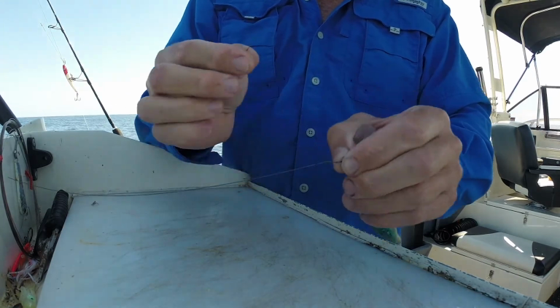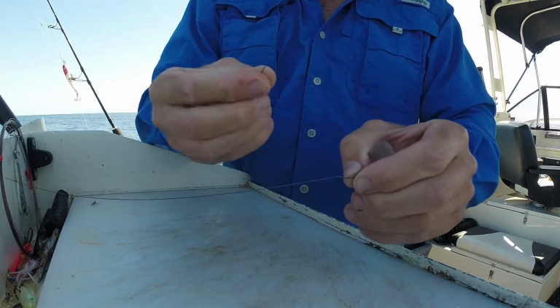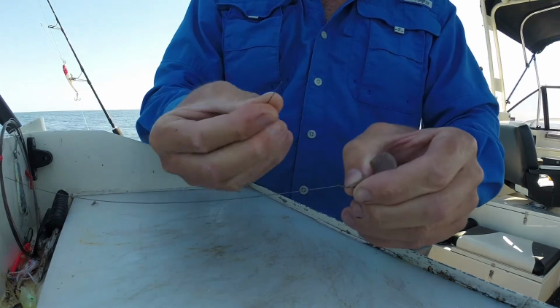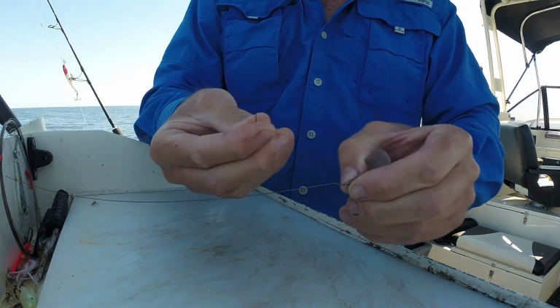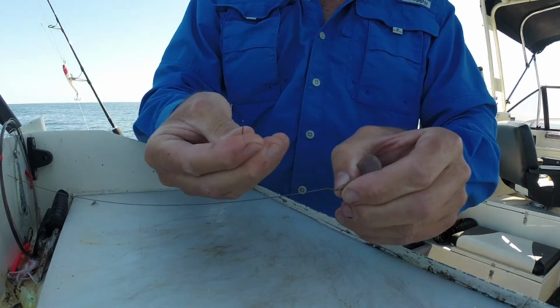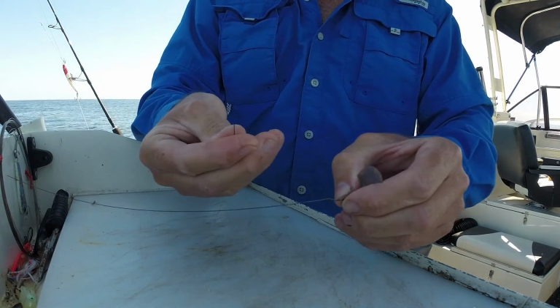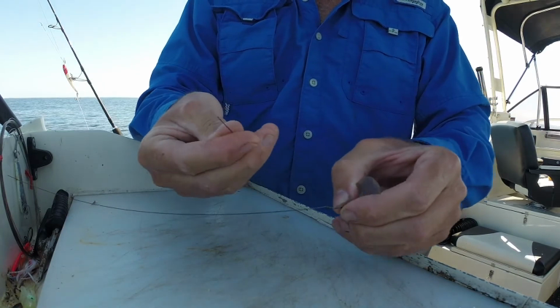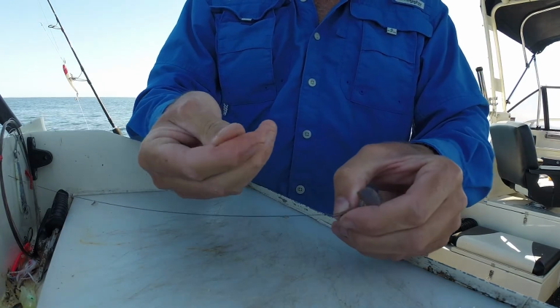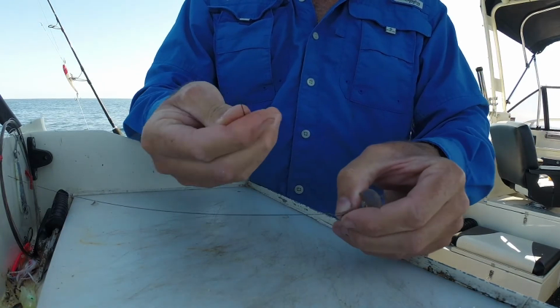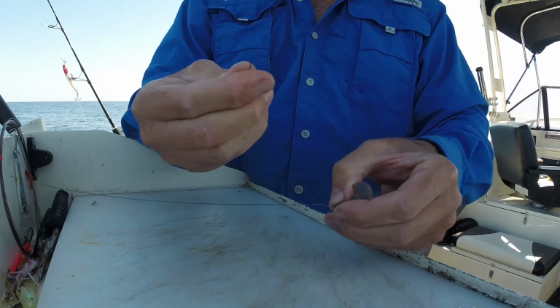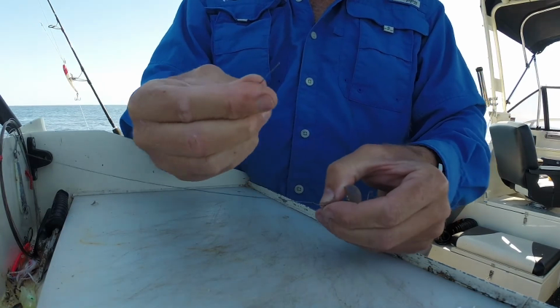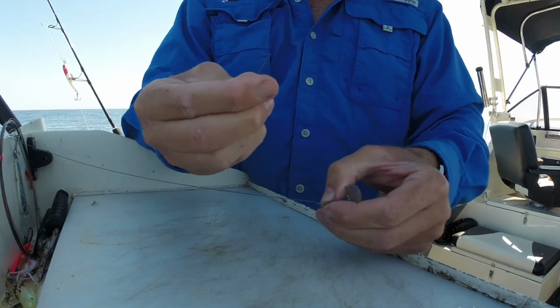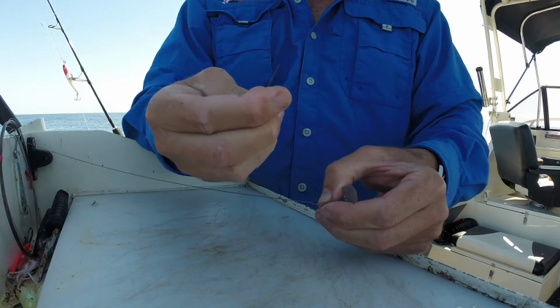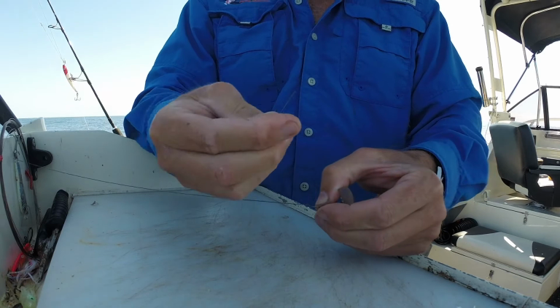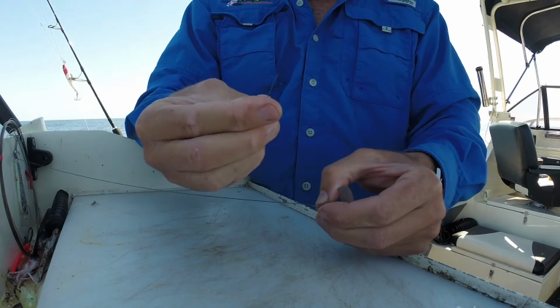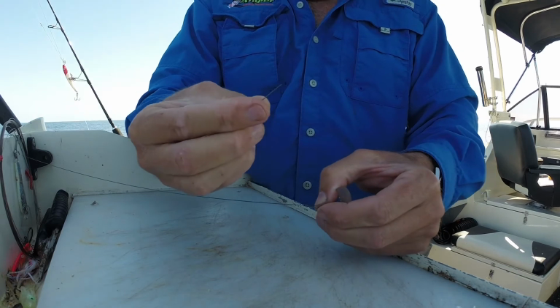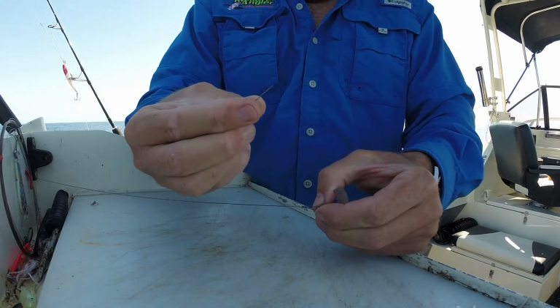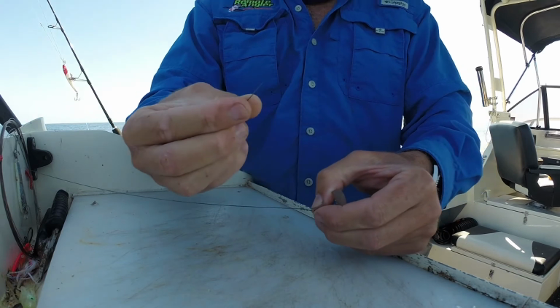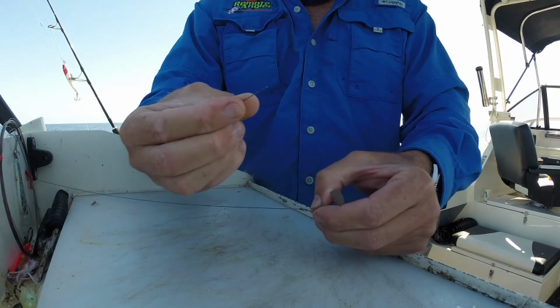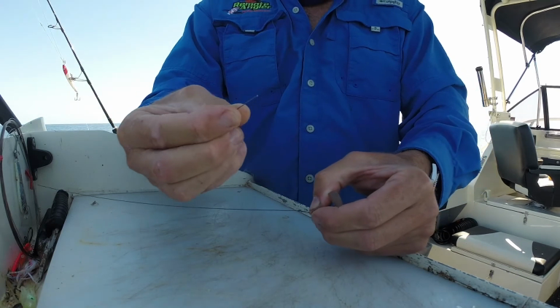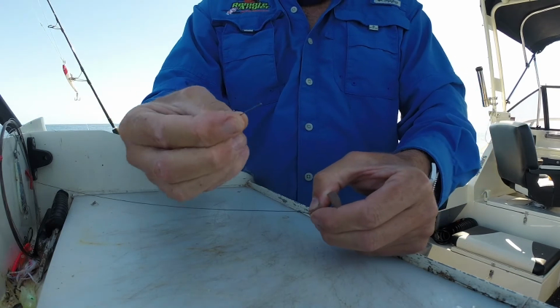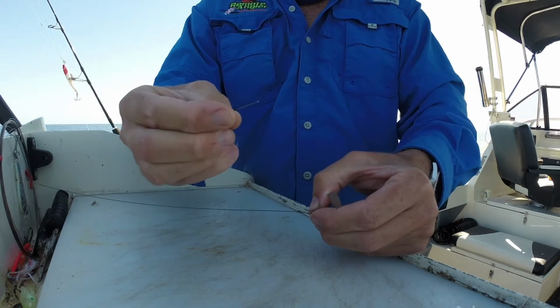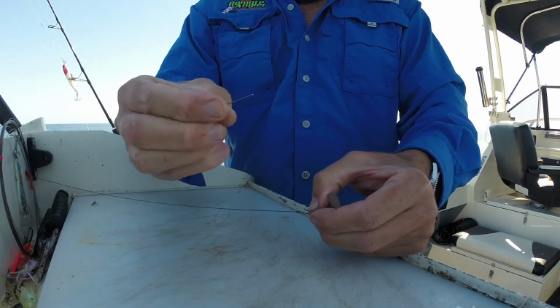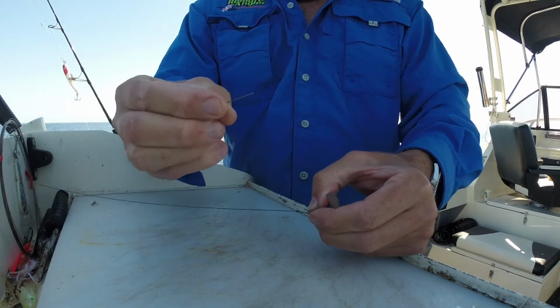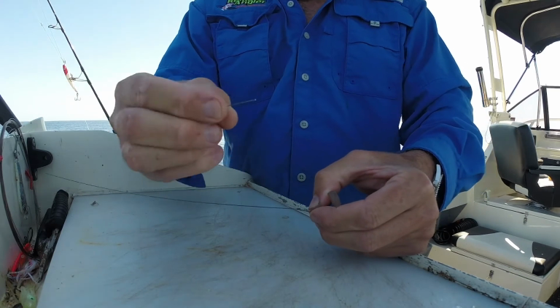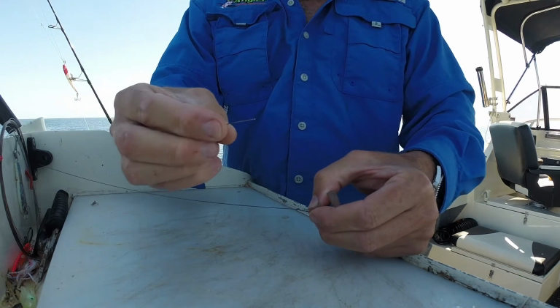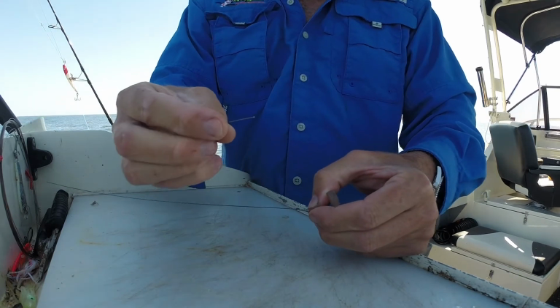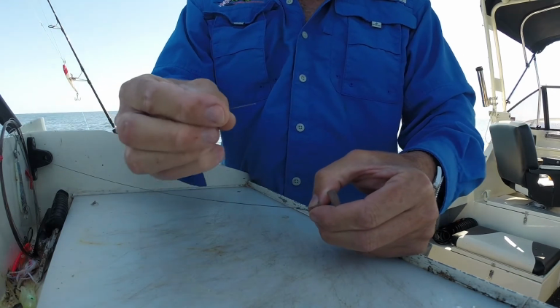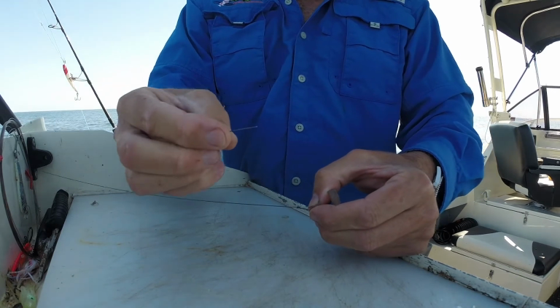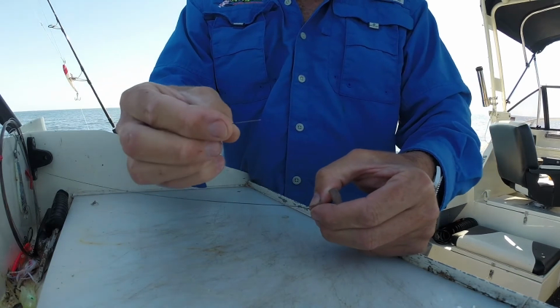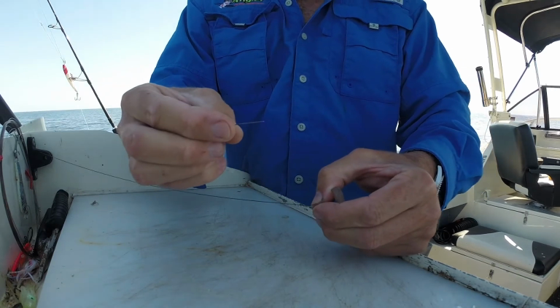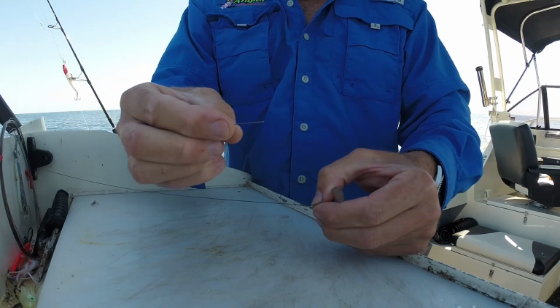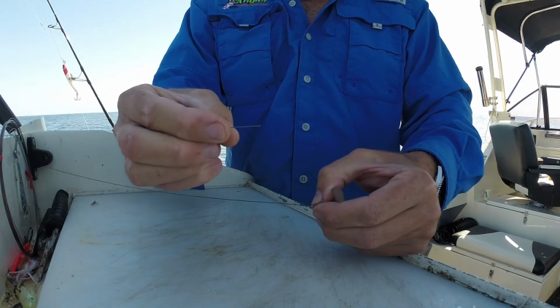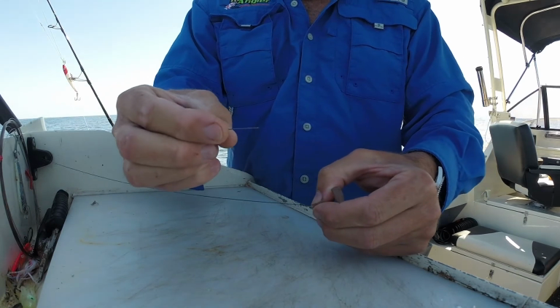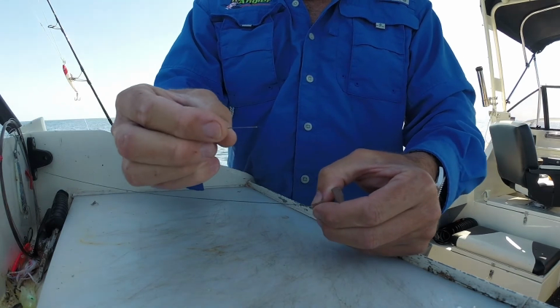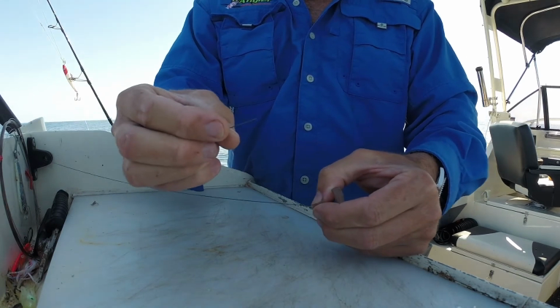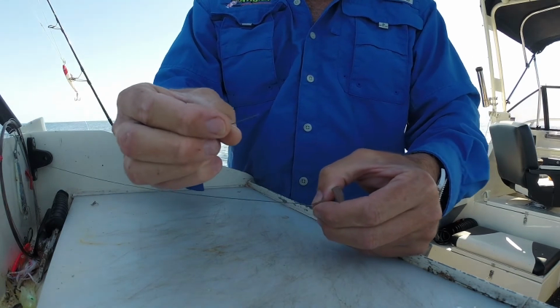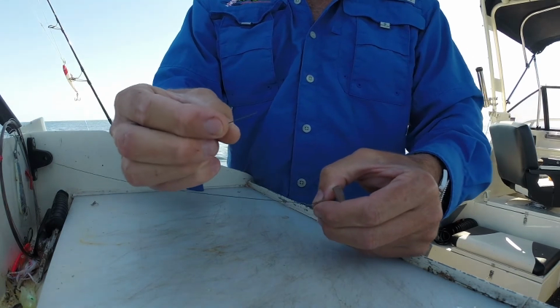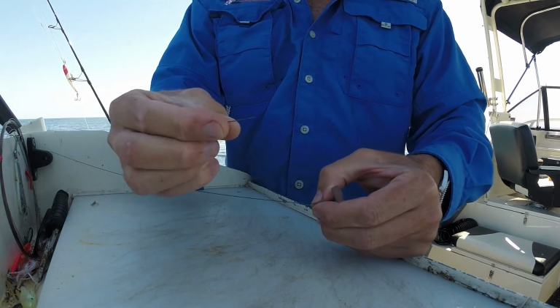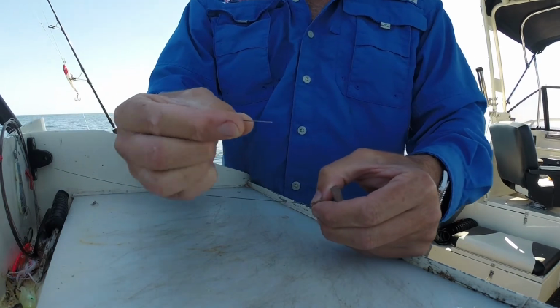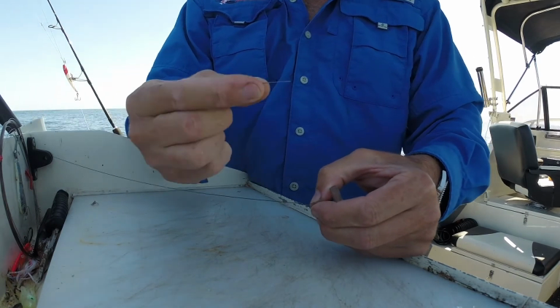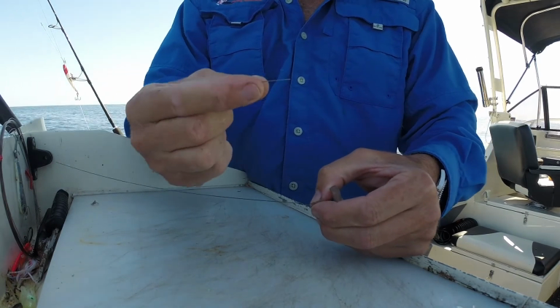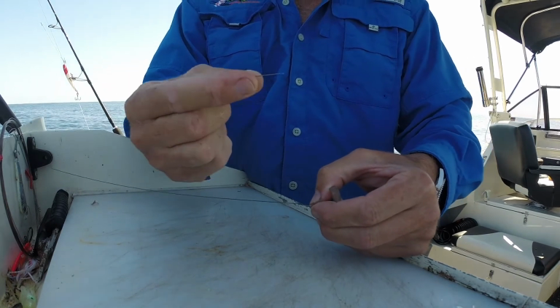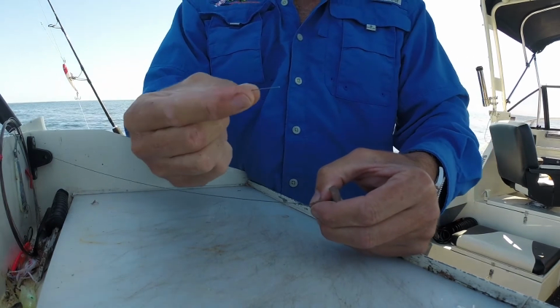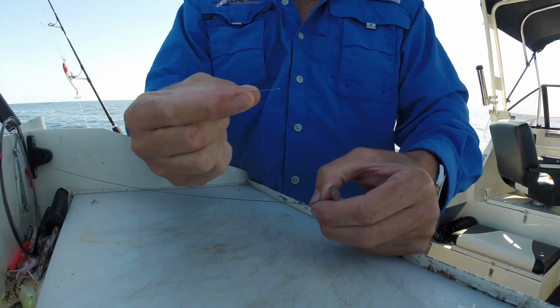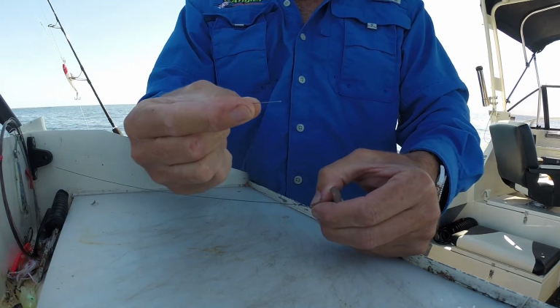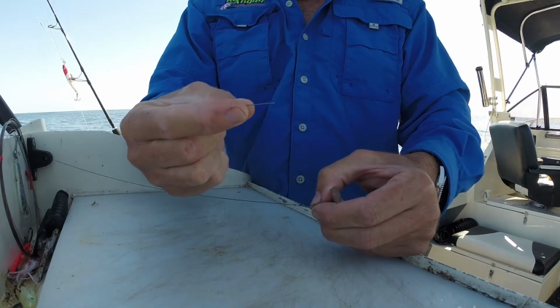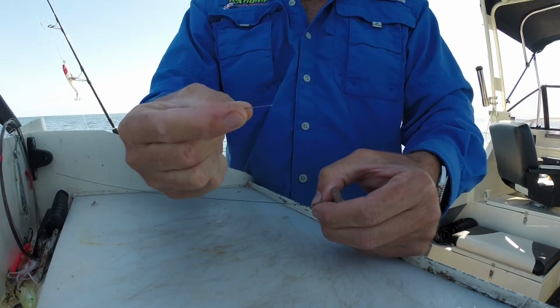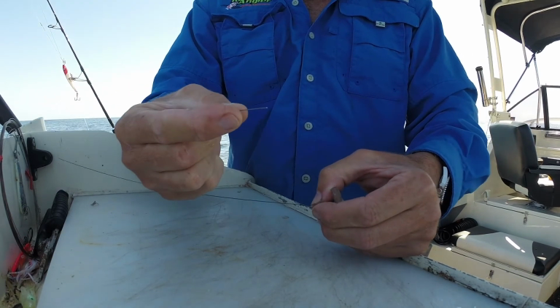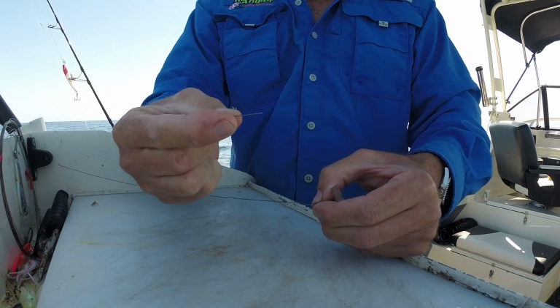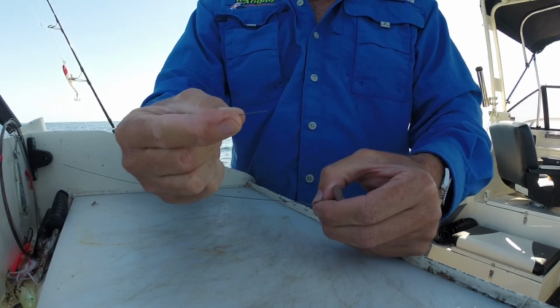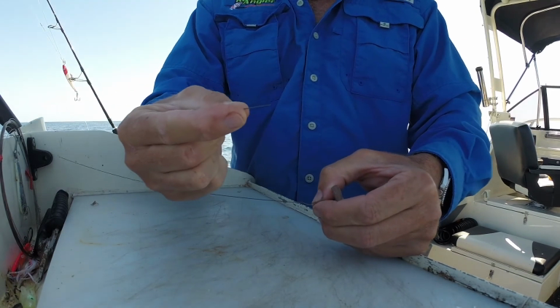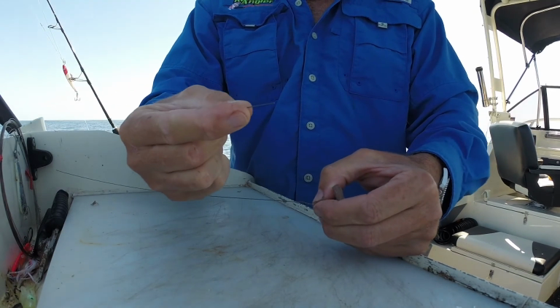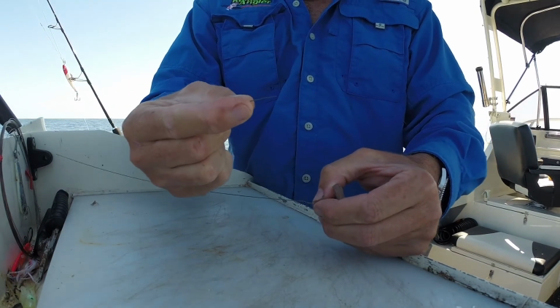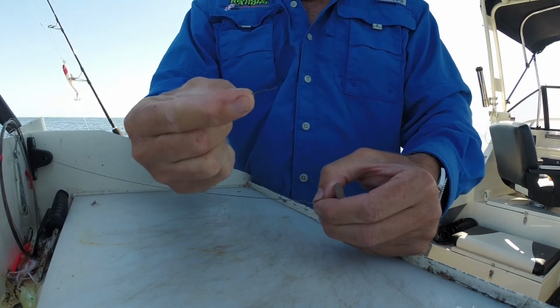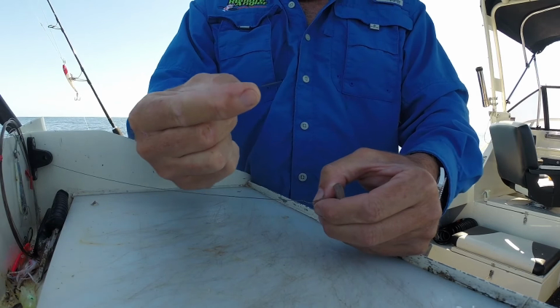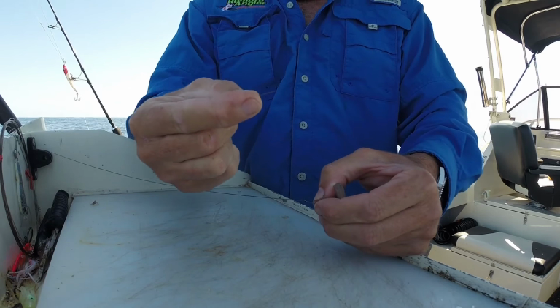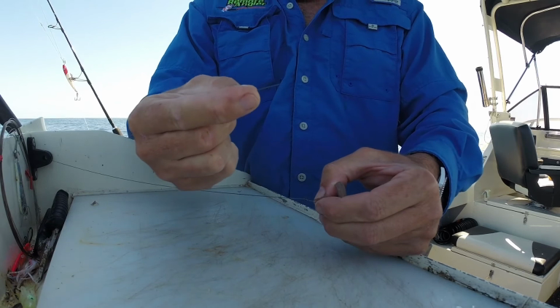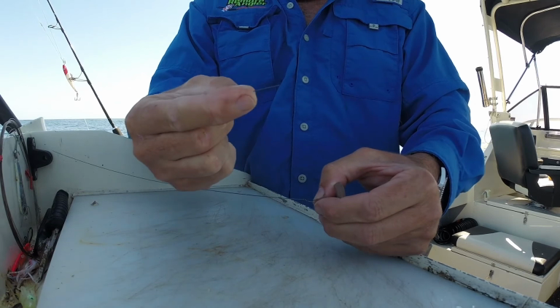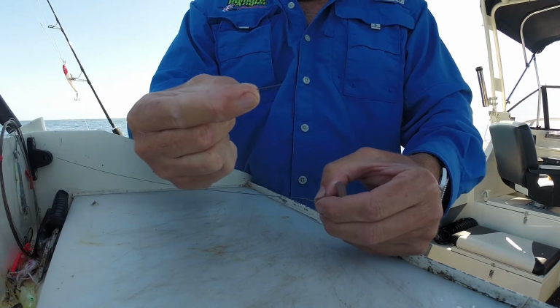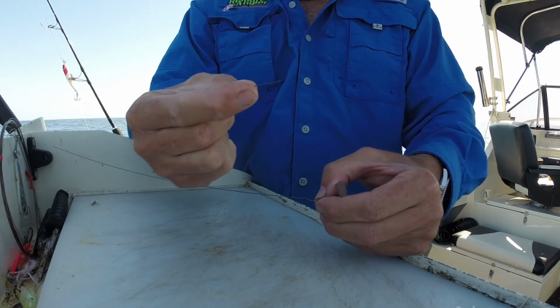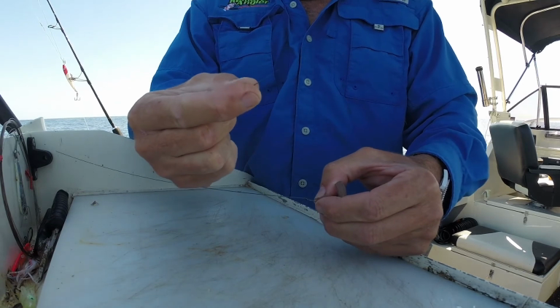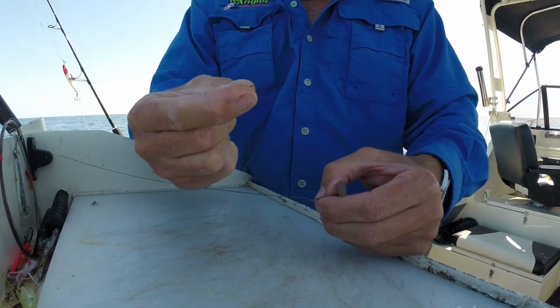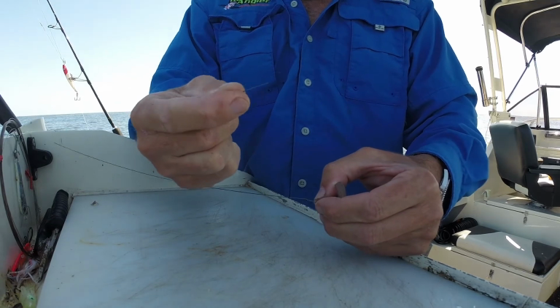As simple as that. Make sure you get rid of that tag end — don't leave it on the floor of the boat or anywhere, because if you stand on that it's like a needle, it'll go straight through your foot.